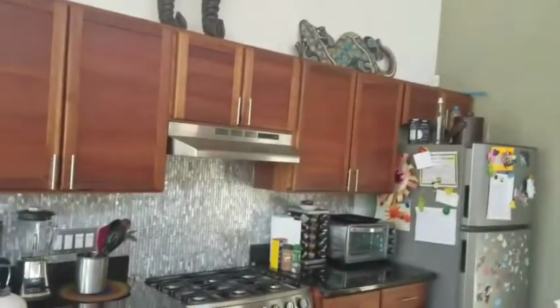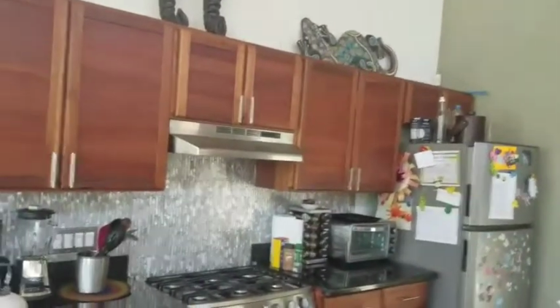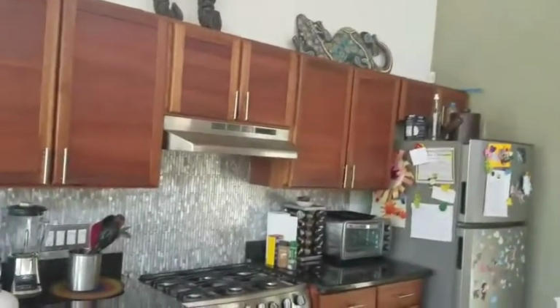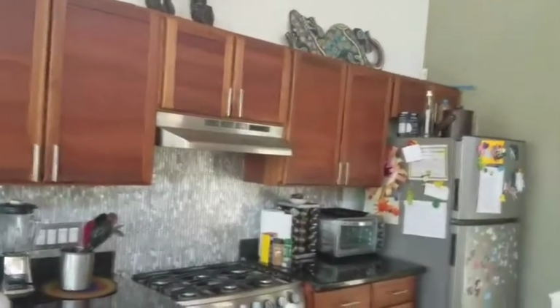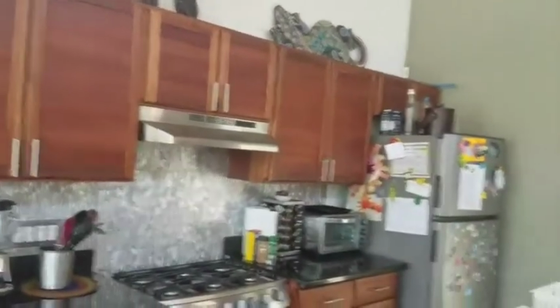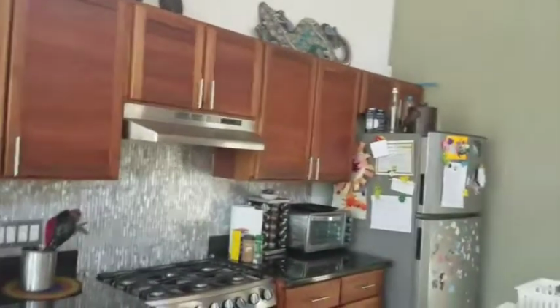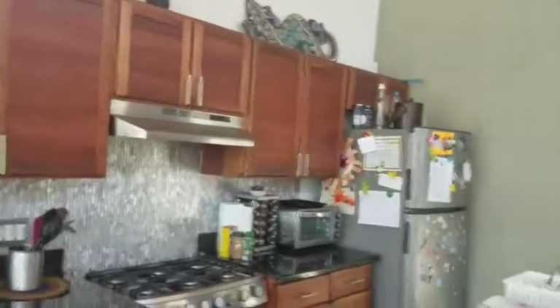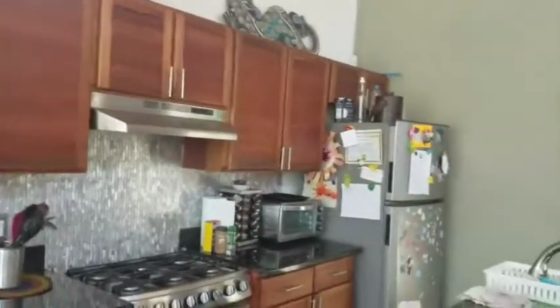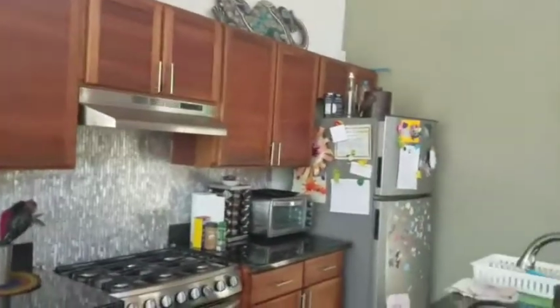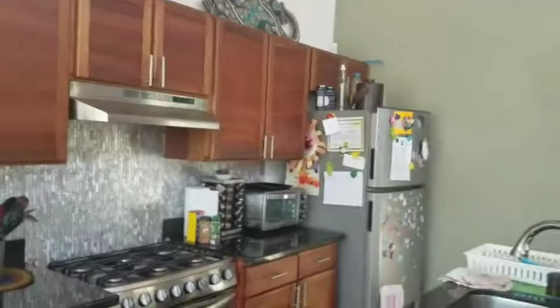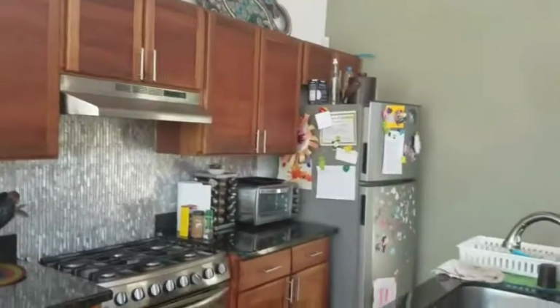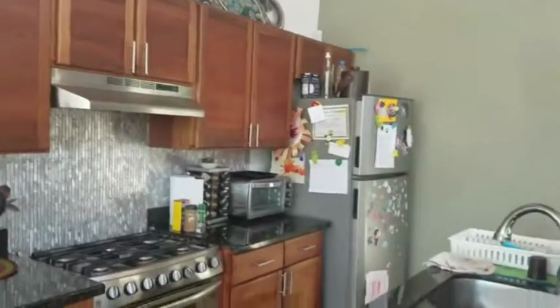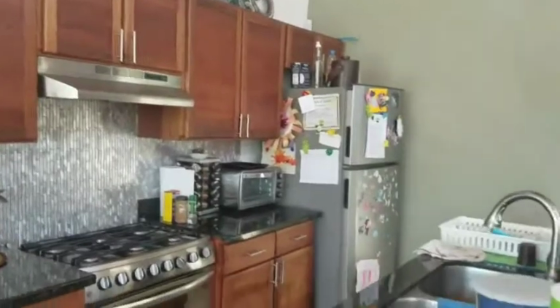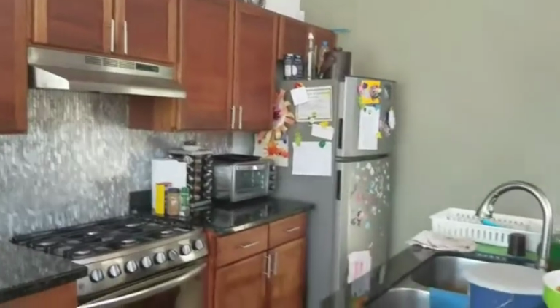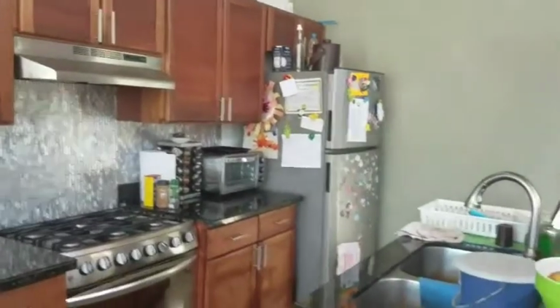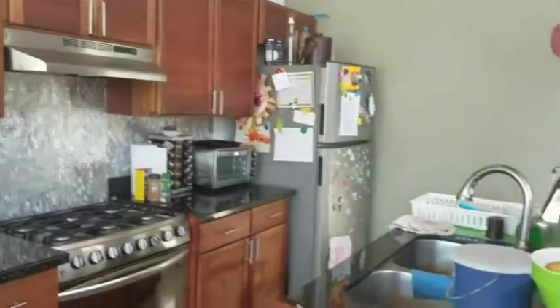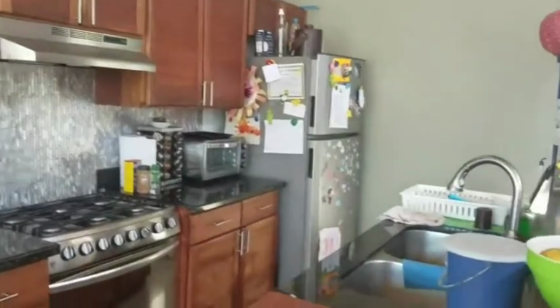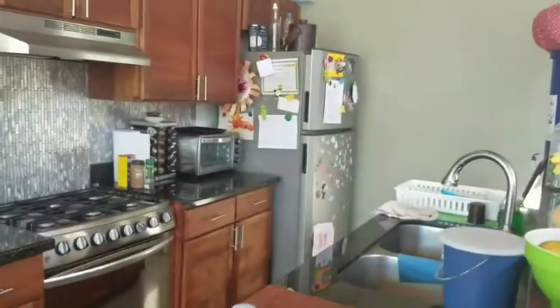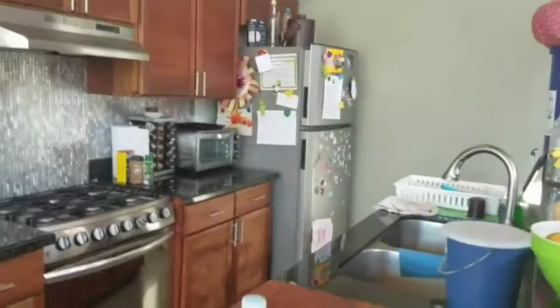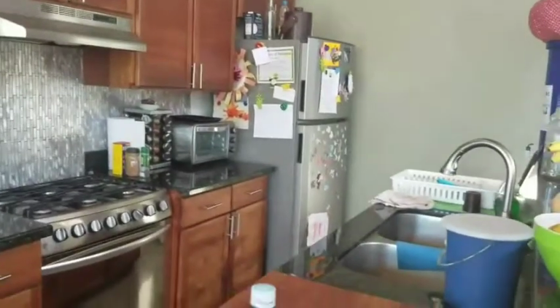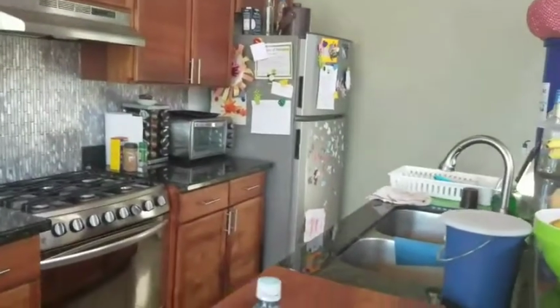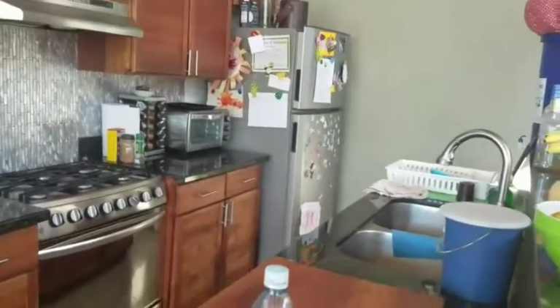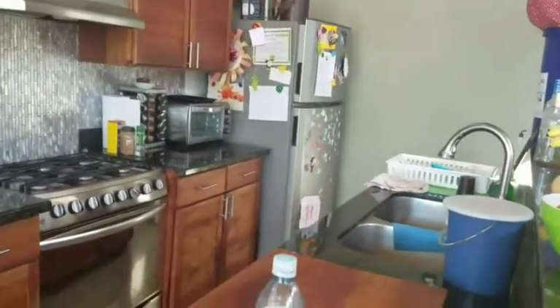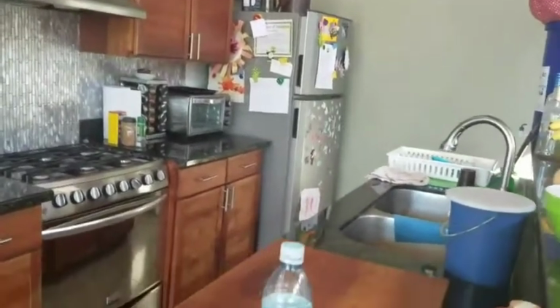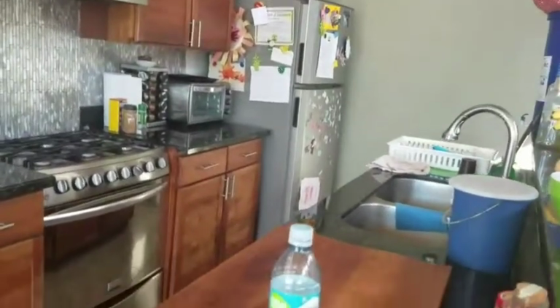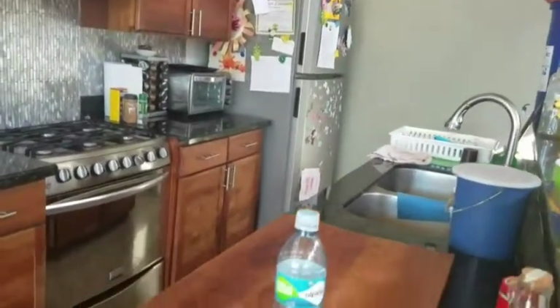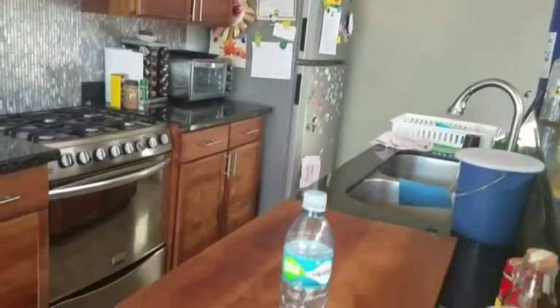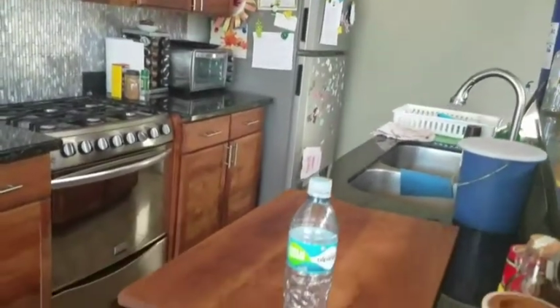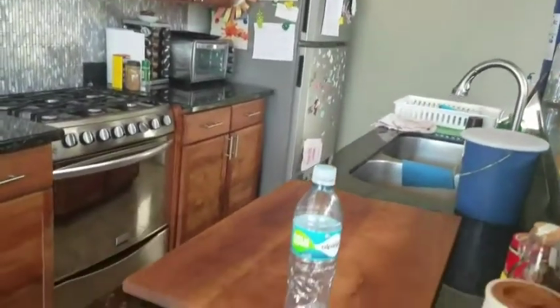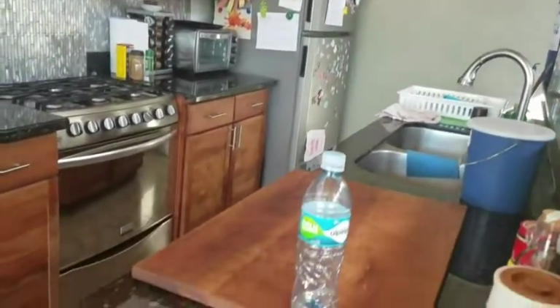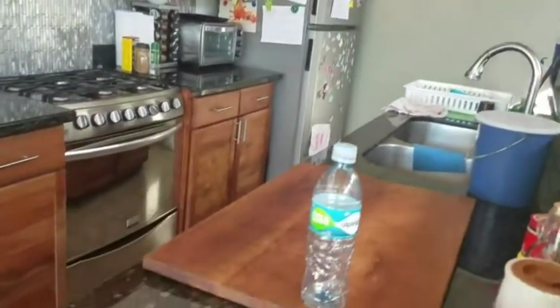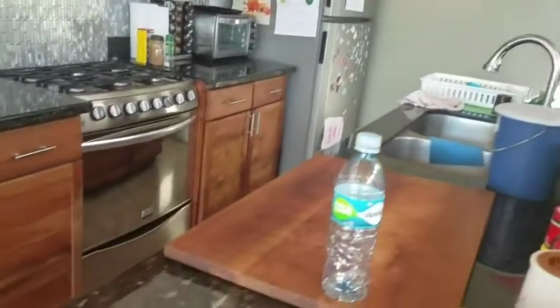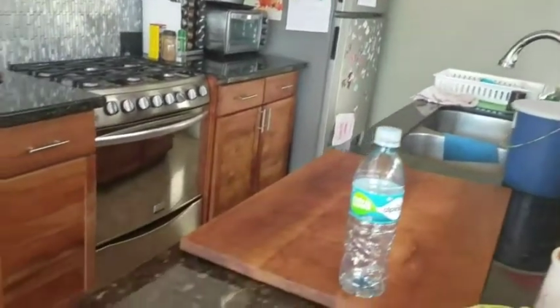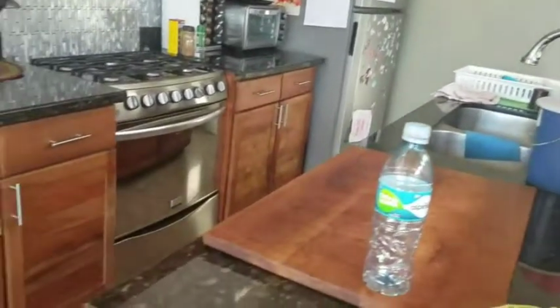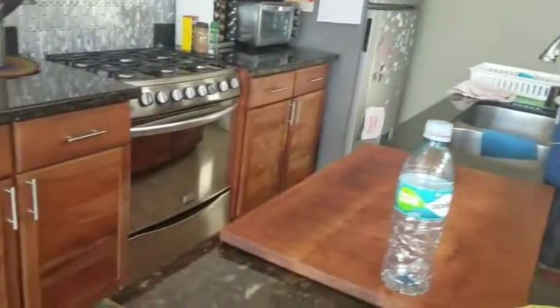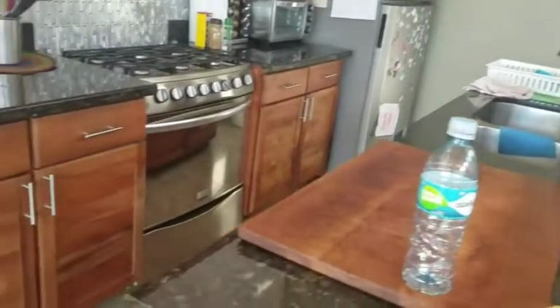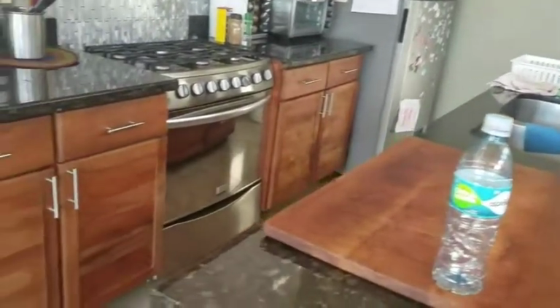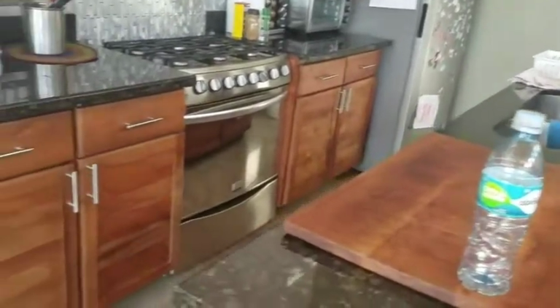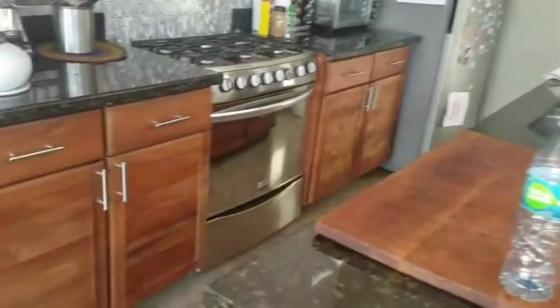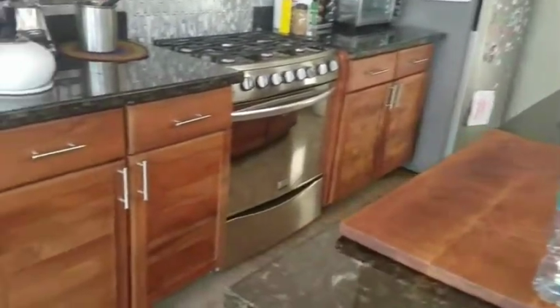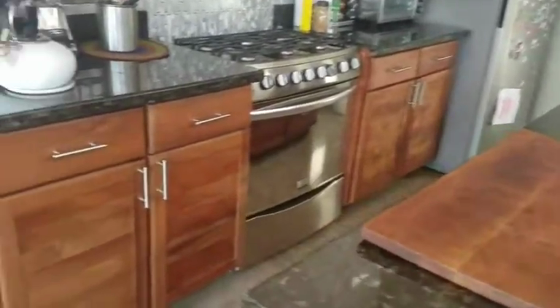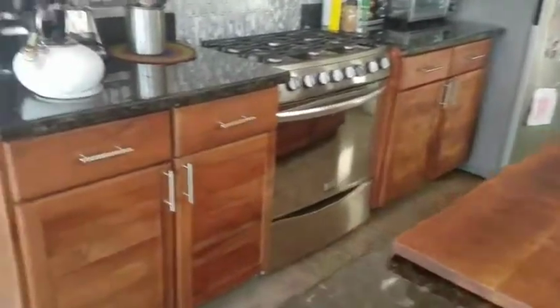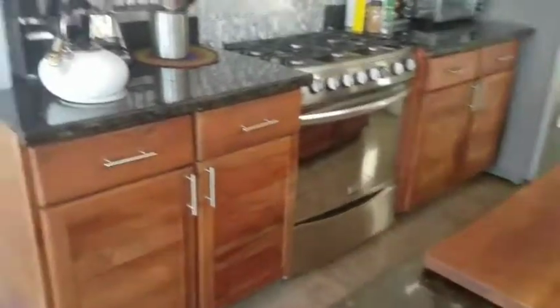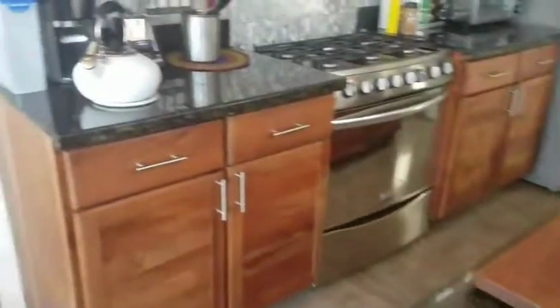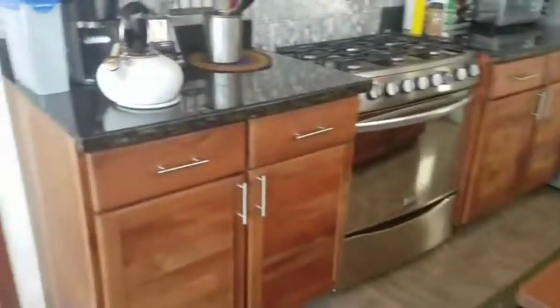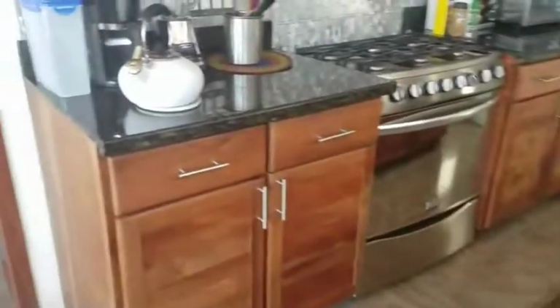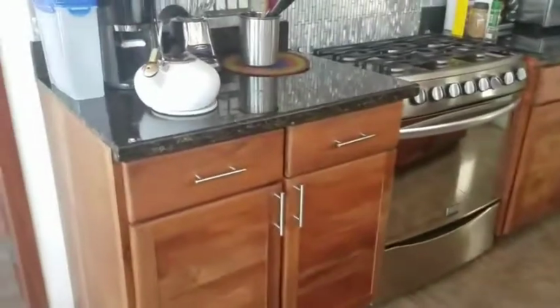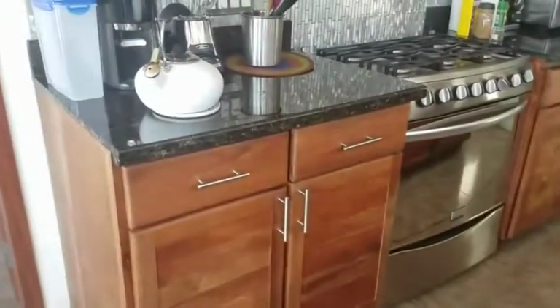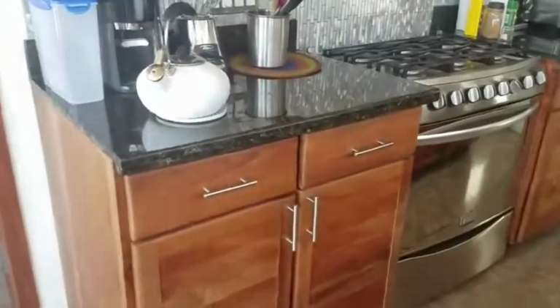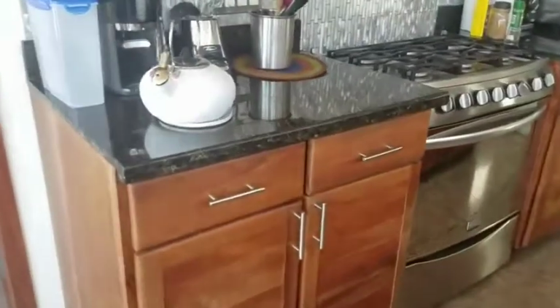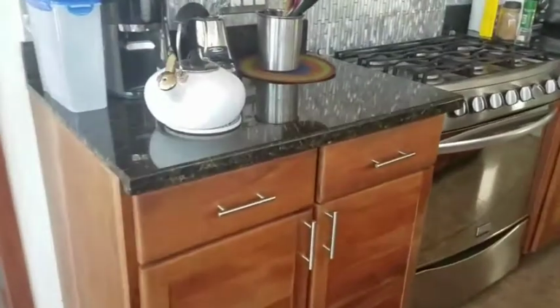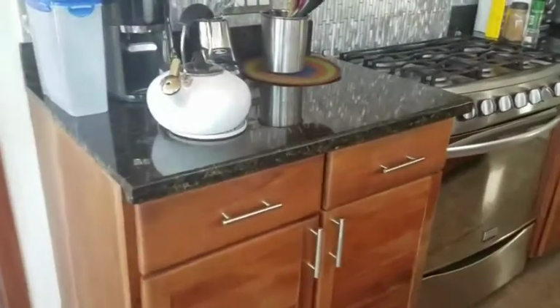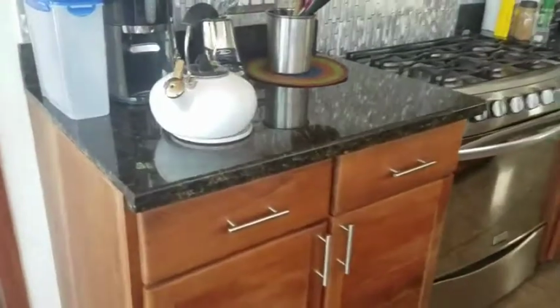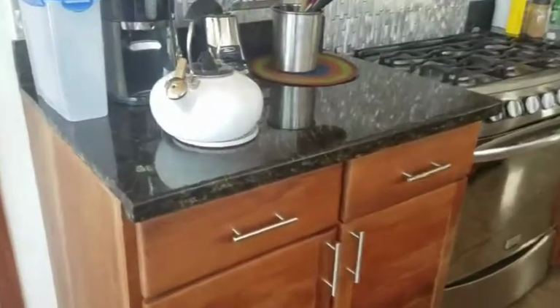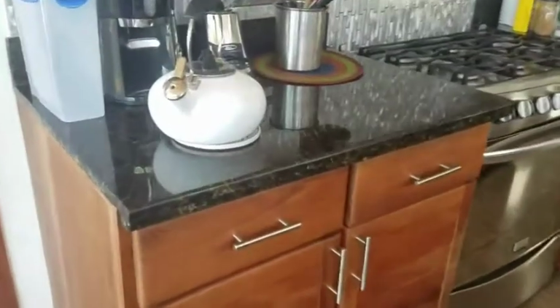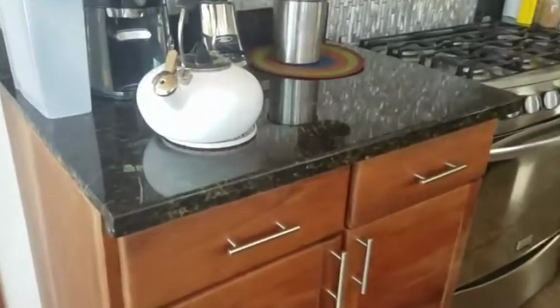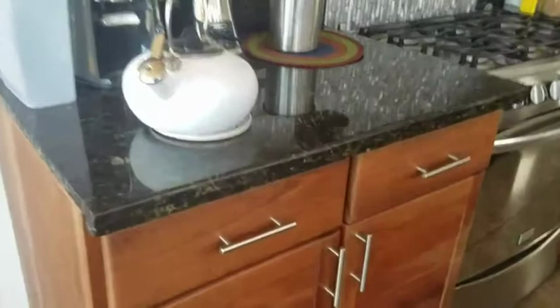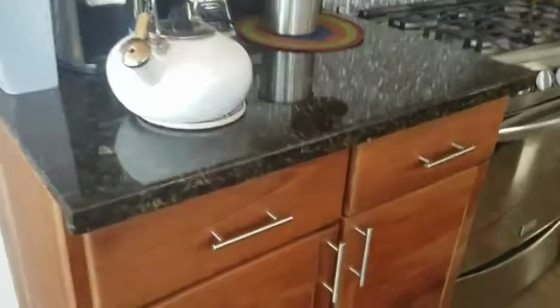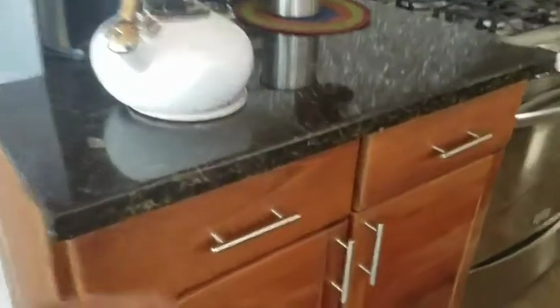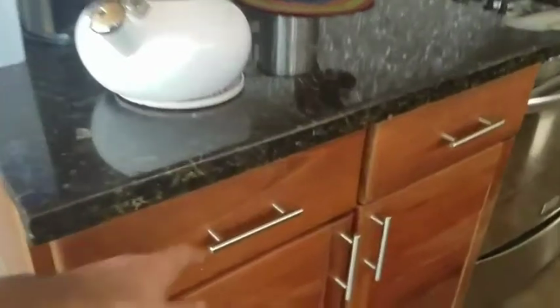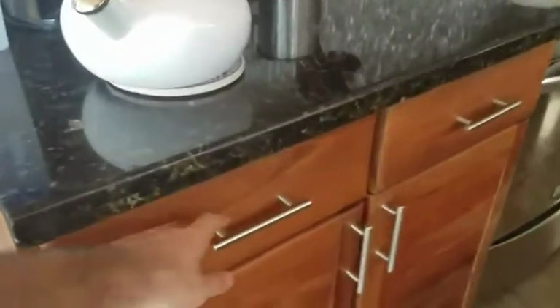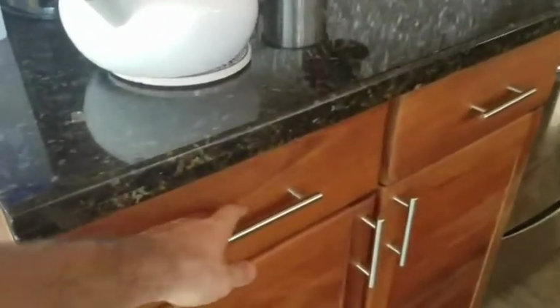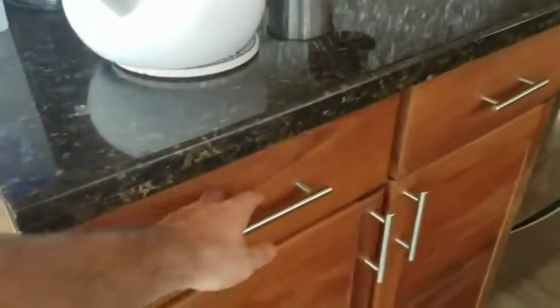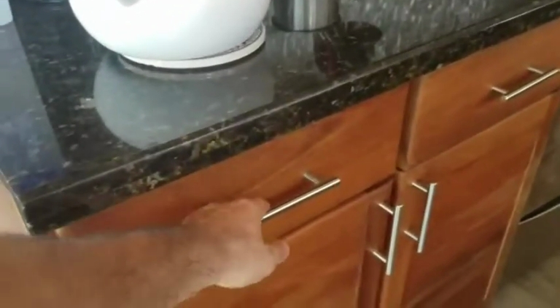There's a water maker downstairs and a water stop in the downstairs as well. Nice wood cabinets.